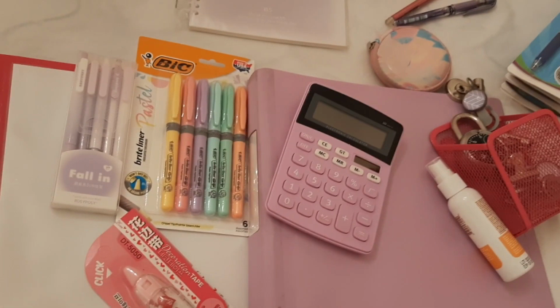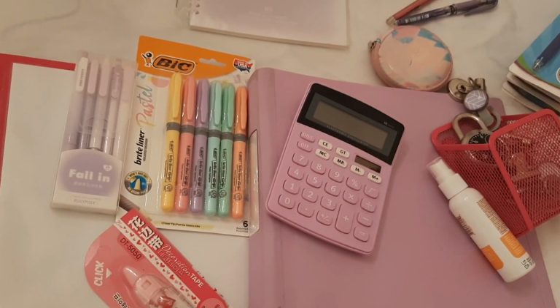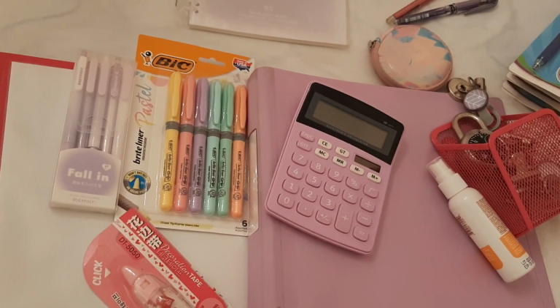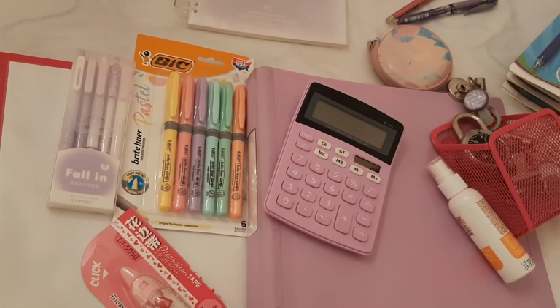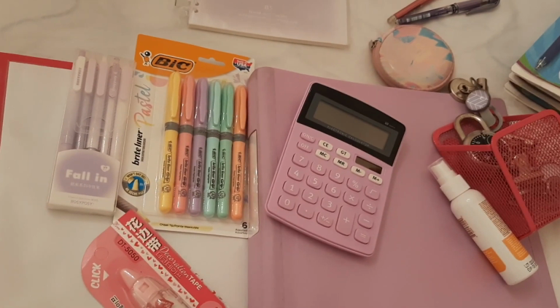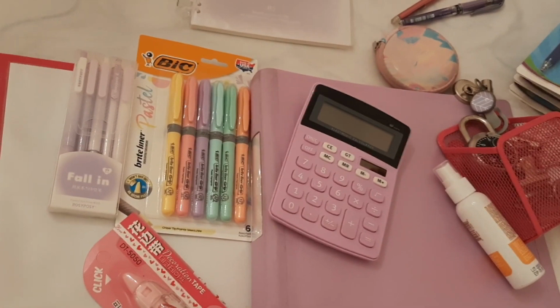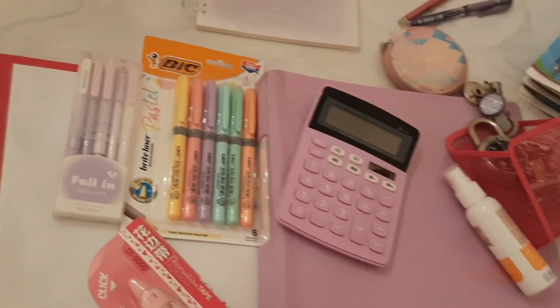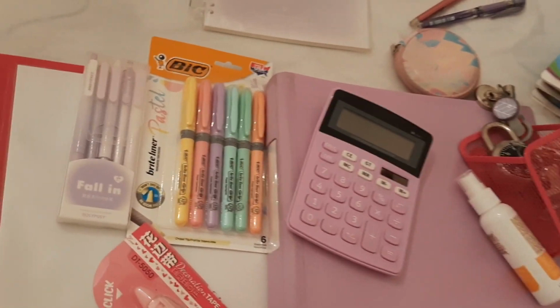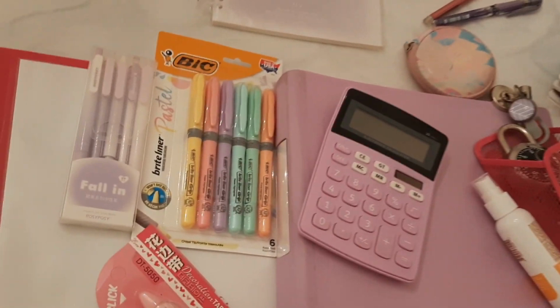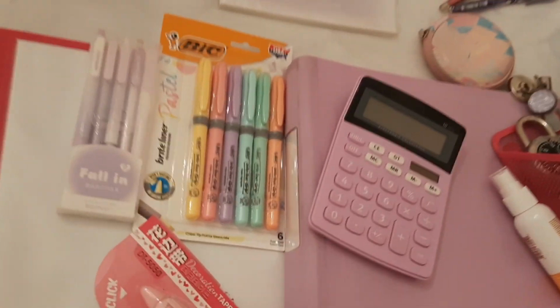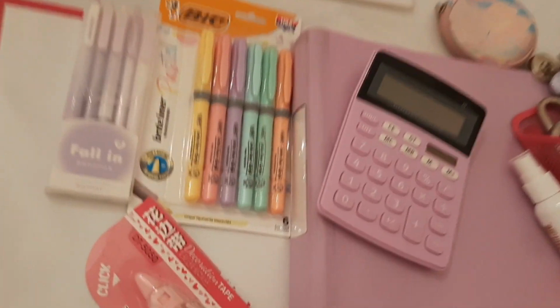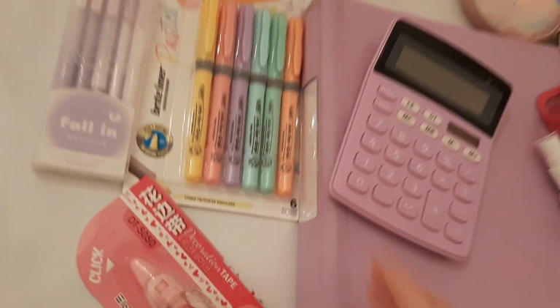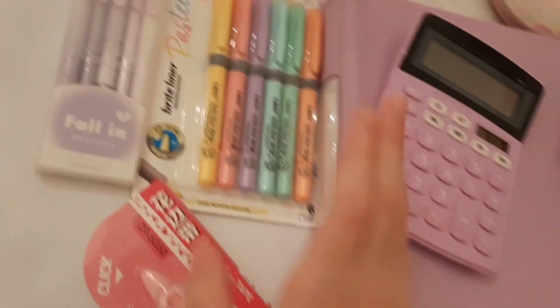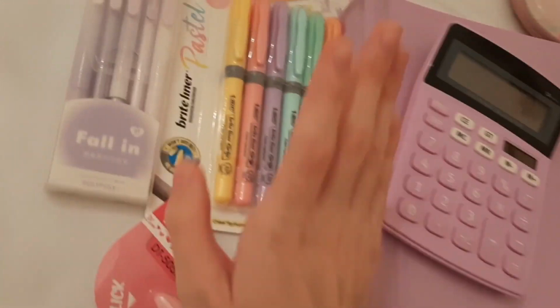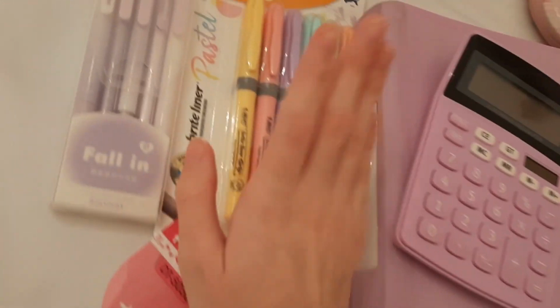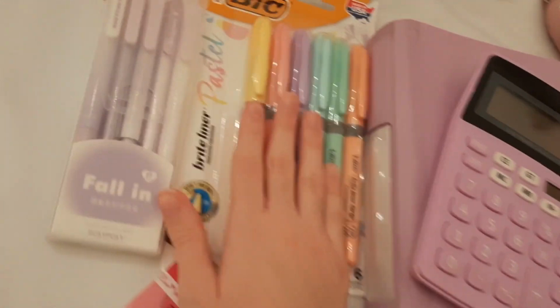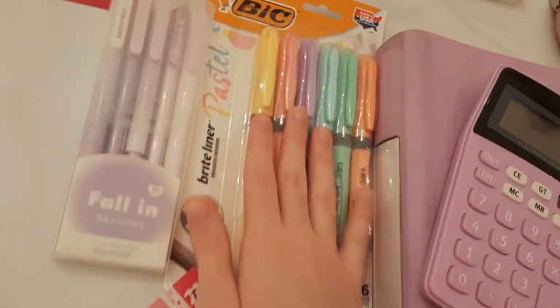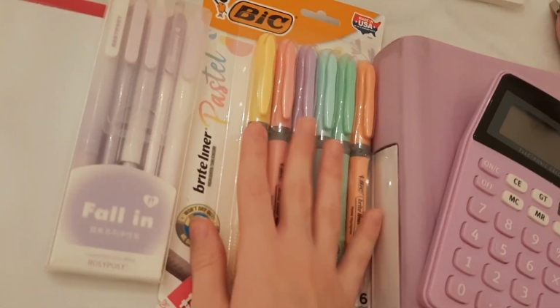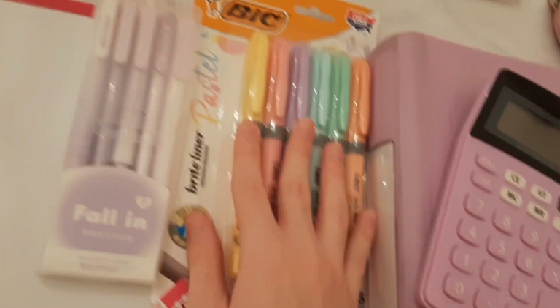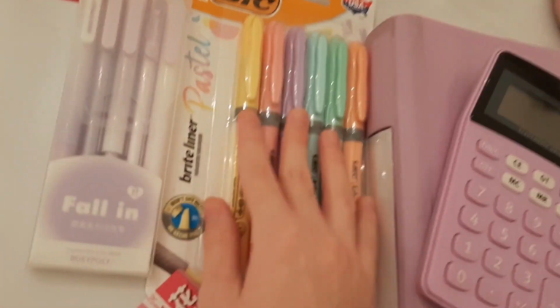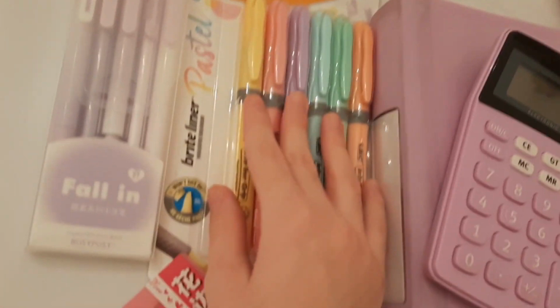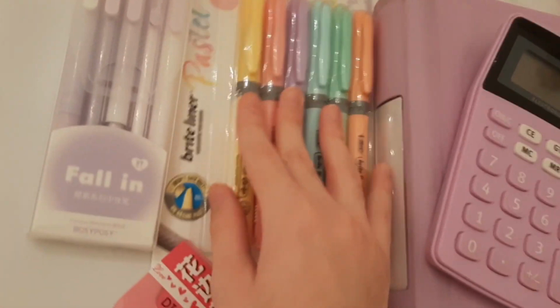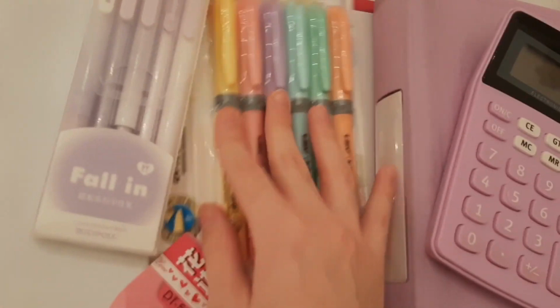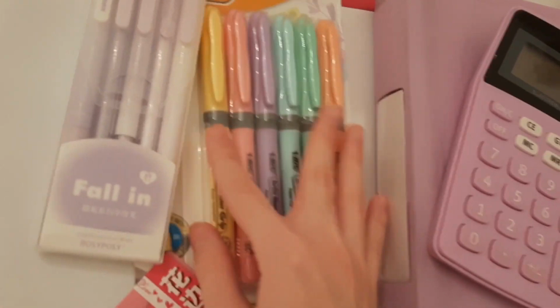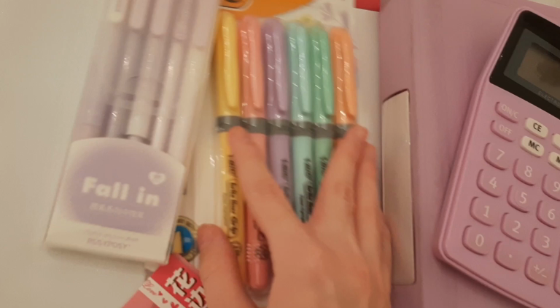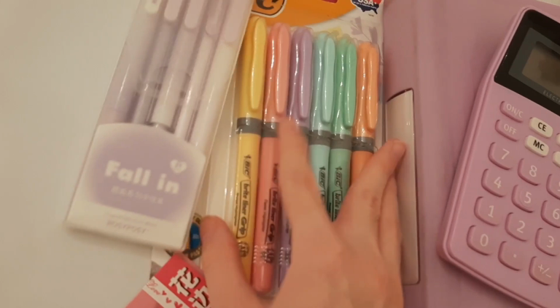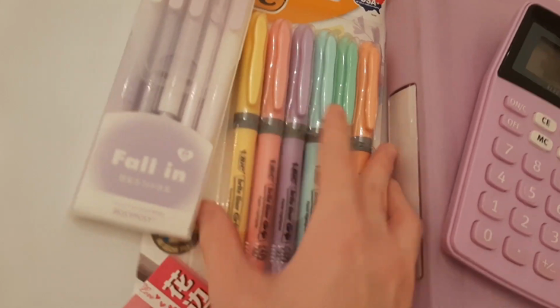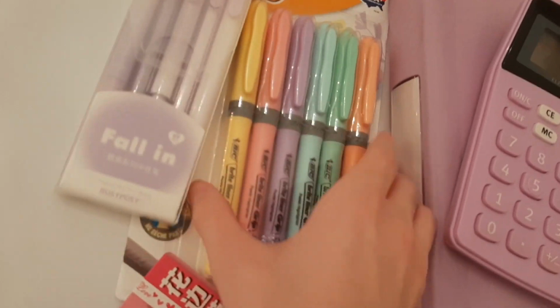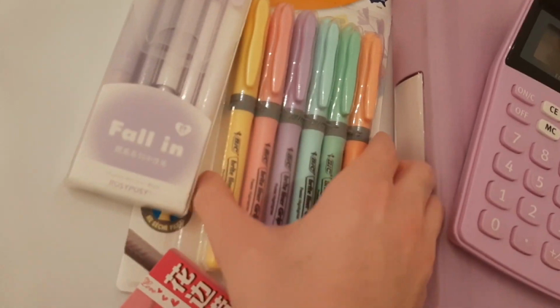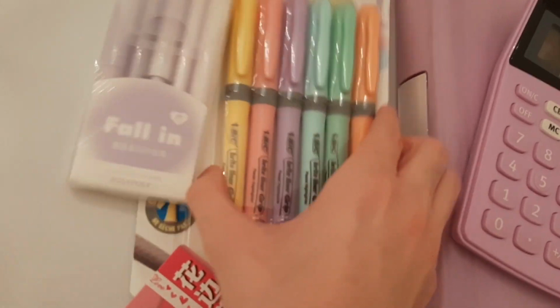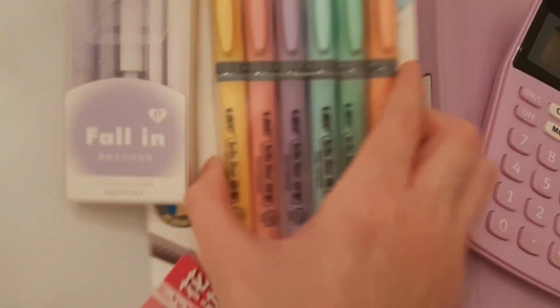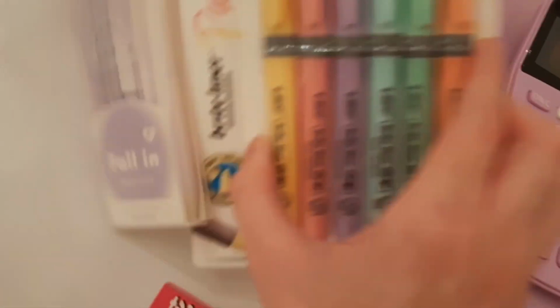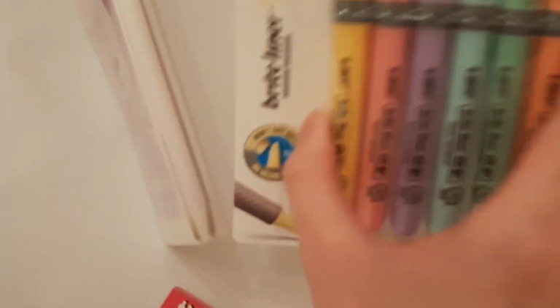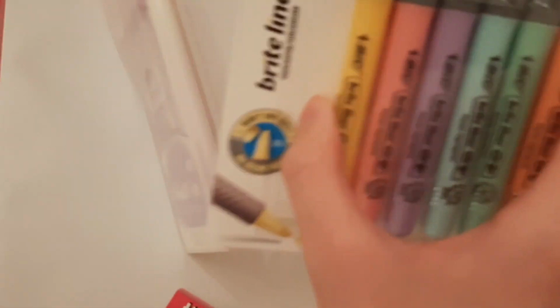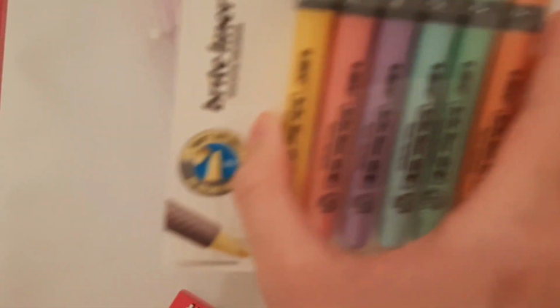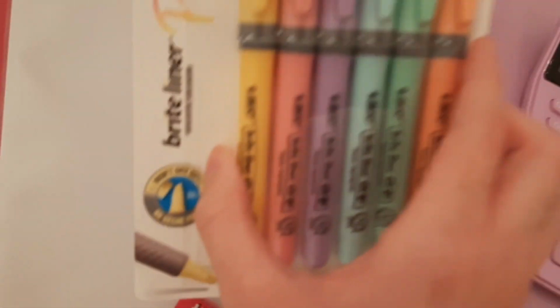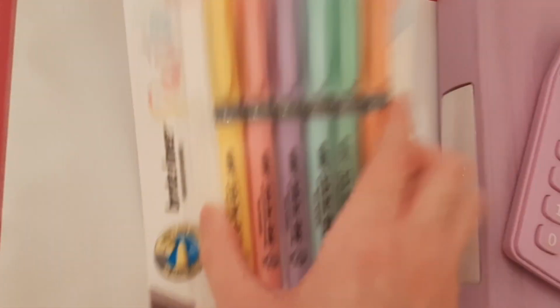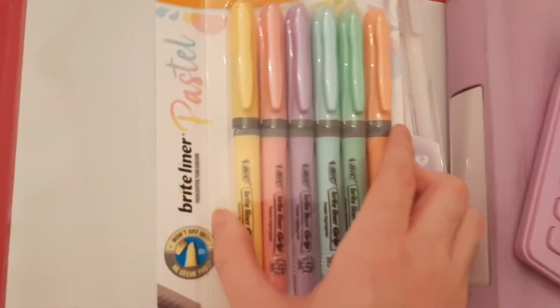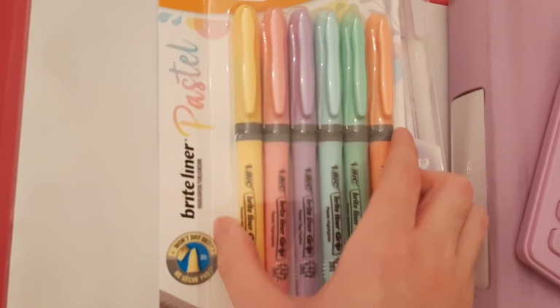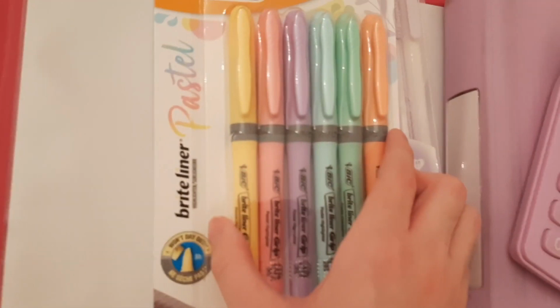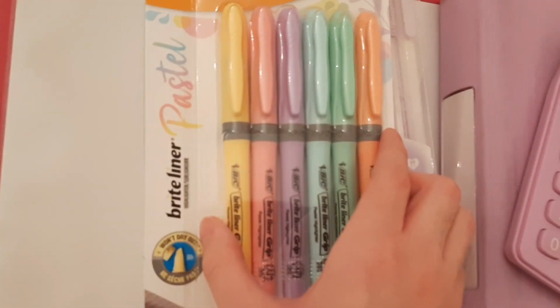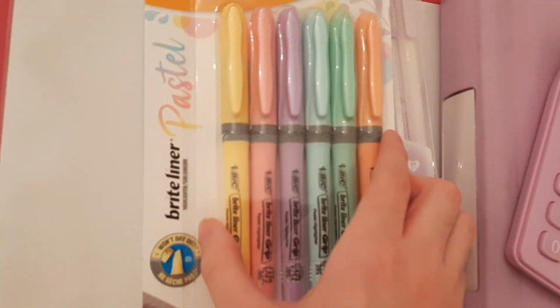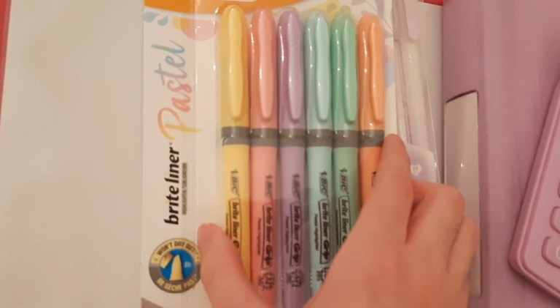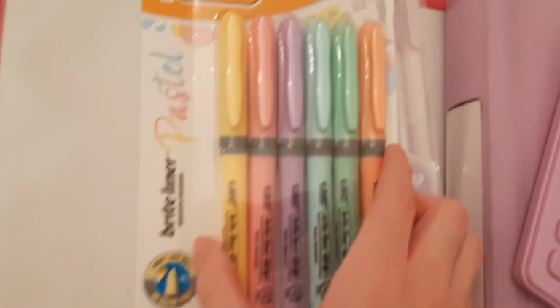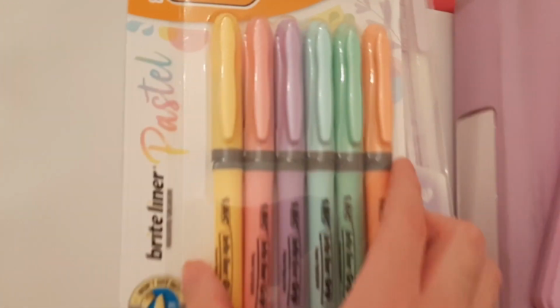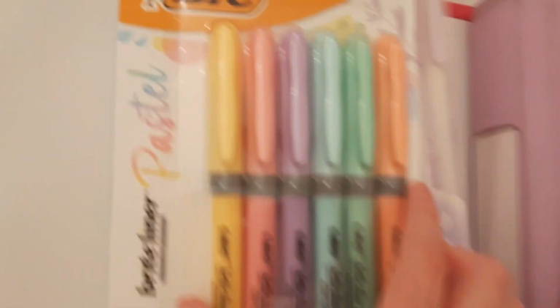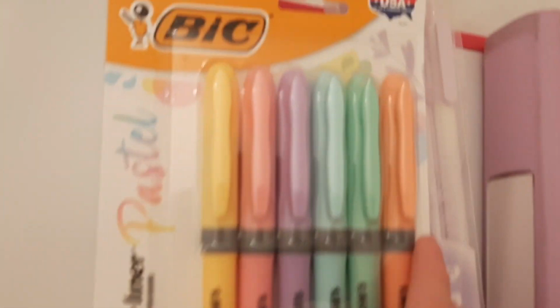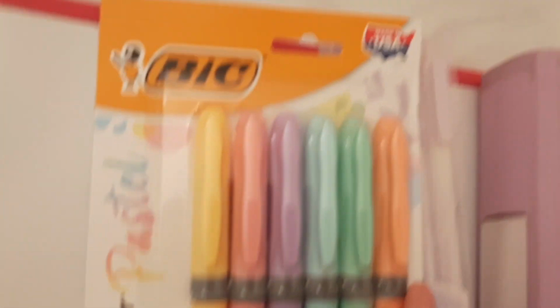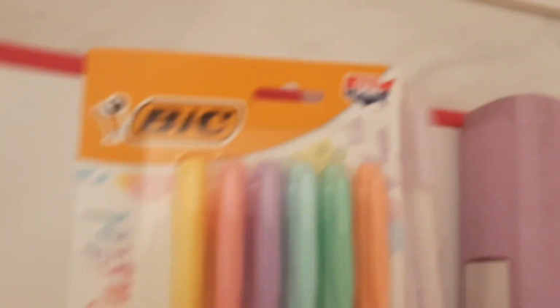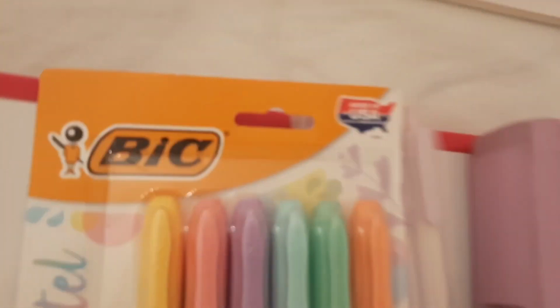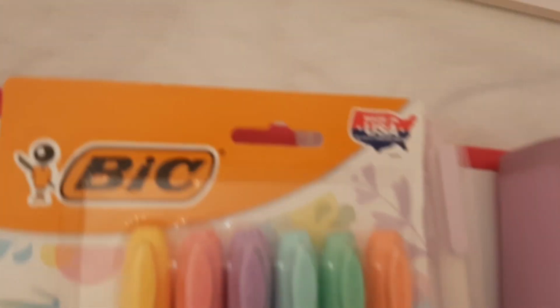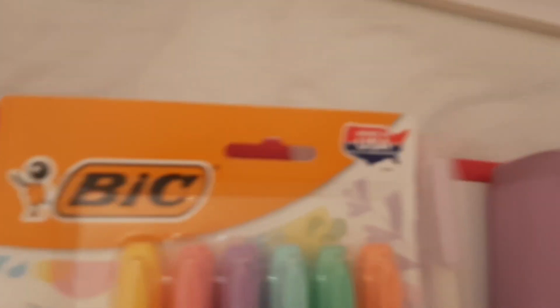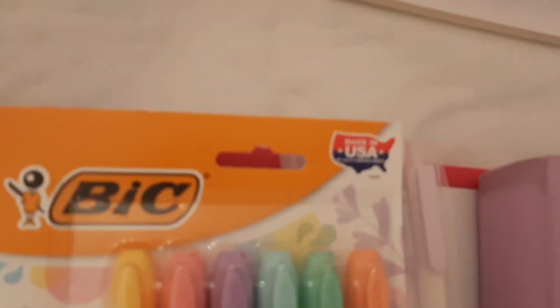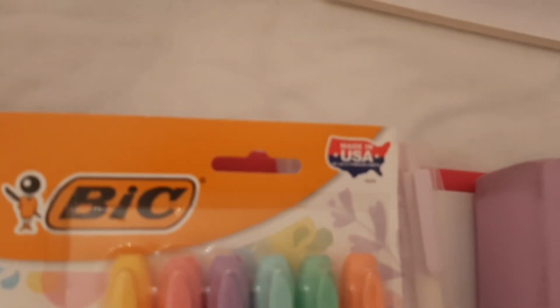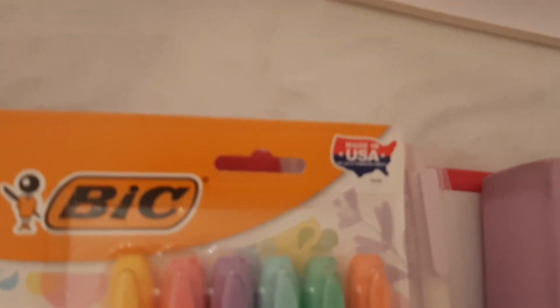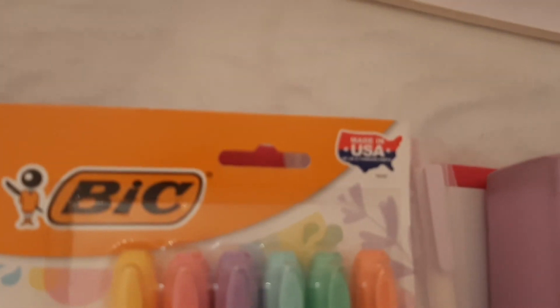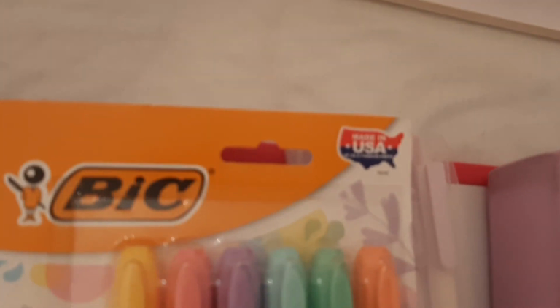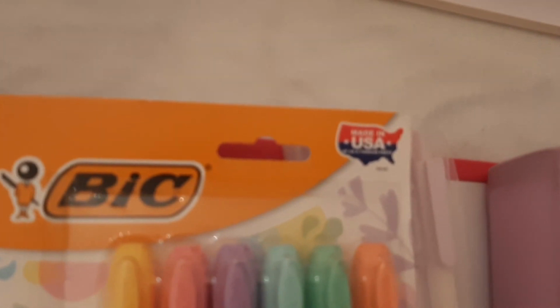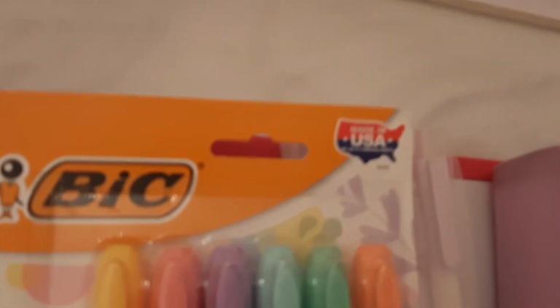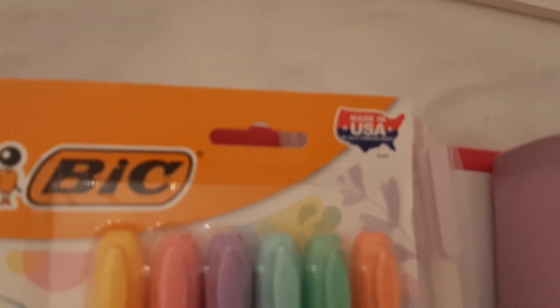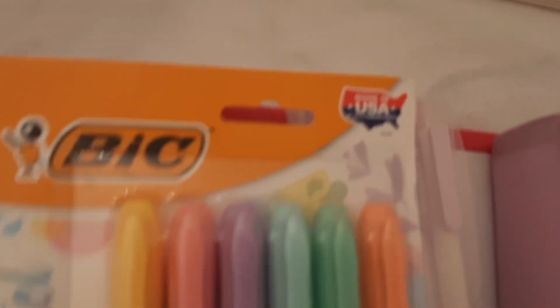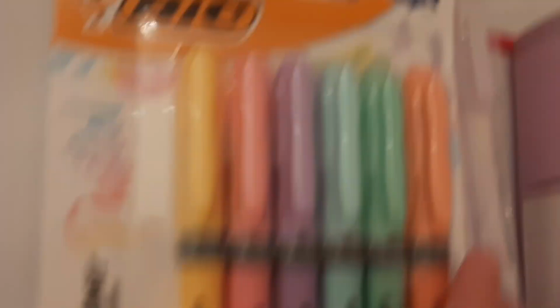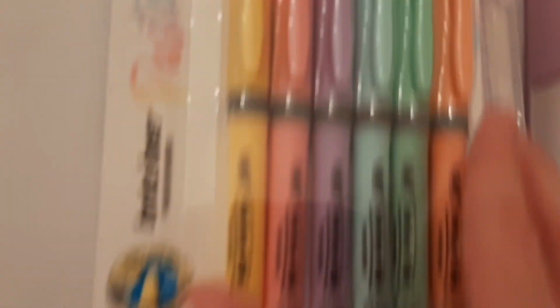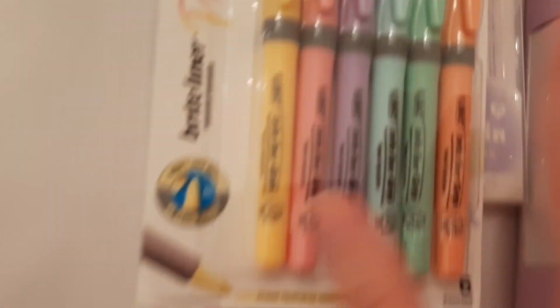The last thing from the Amazon haul is this pack of BIC pens, made in the USA.